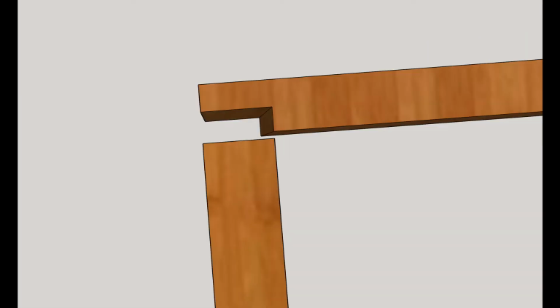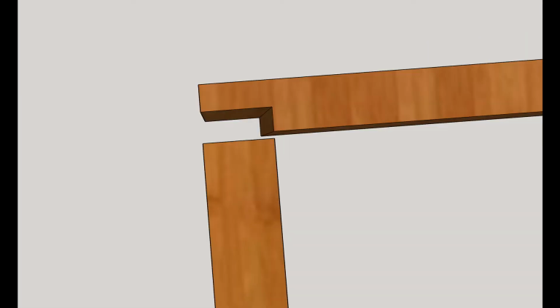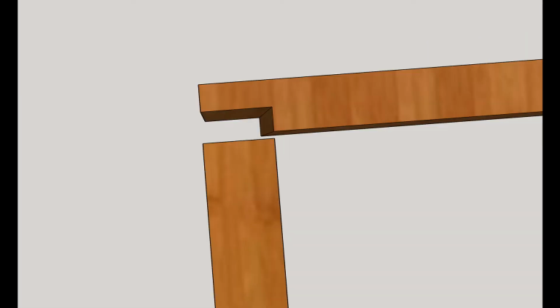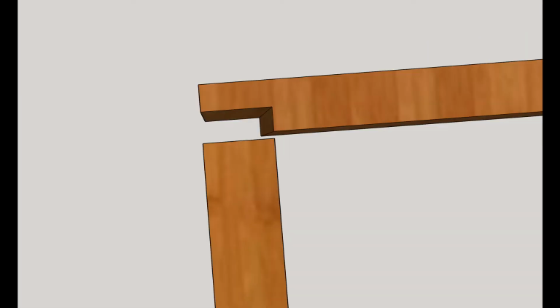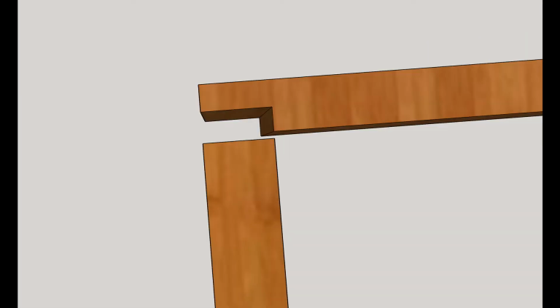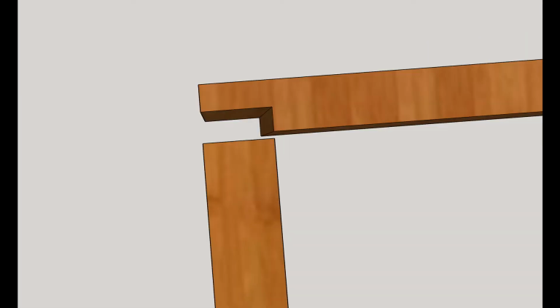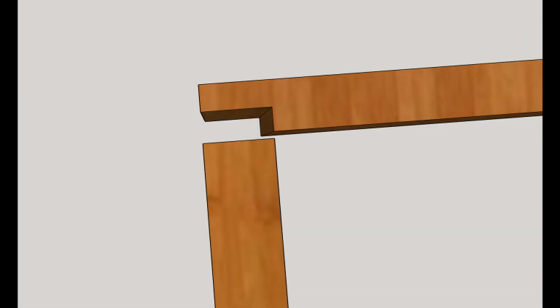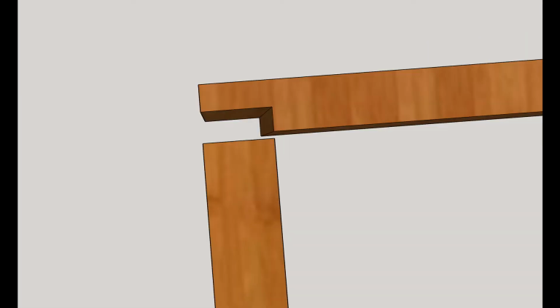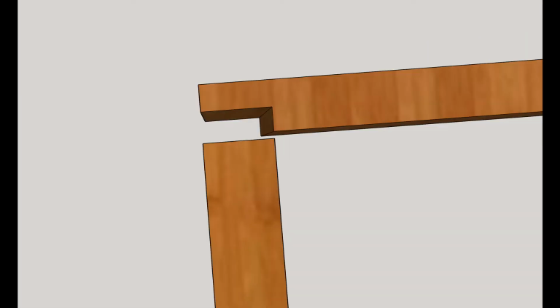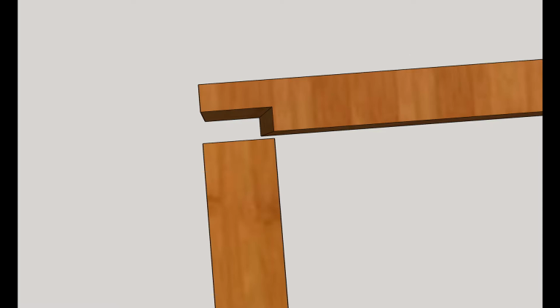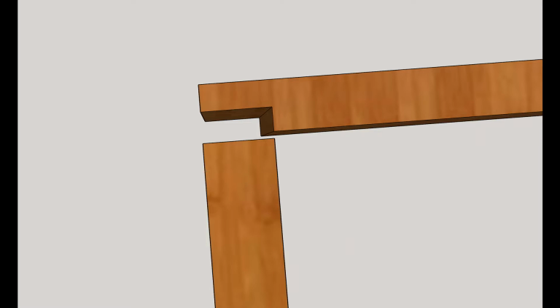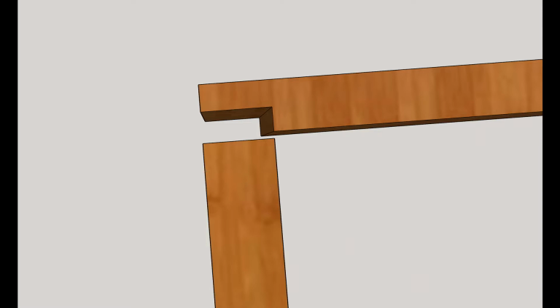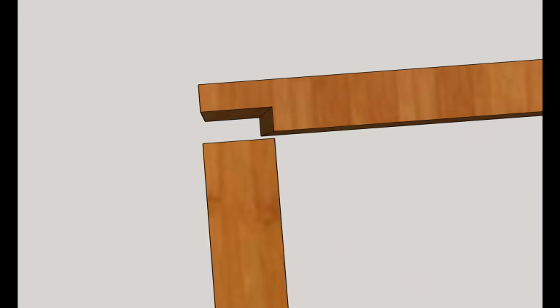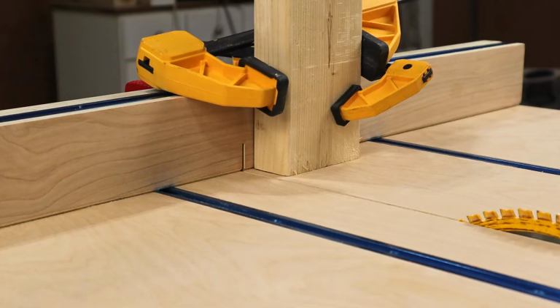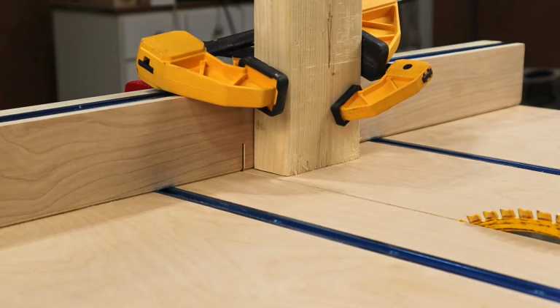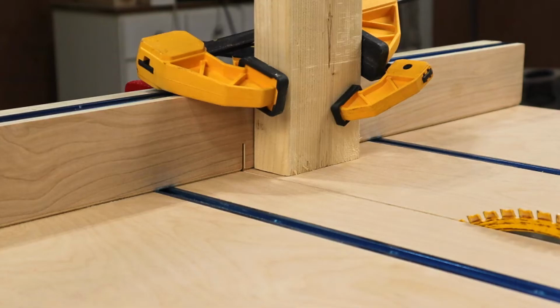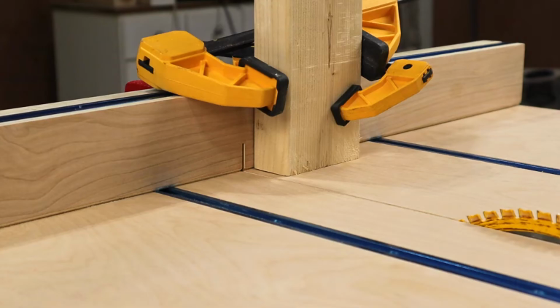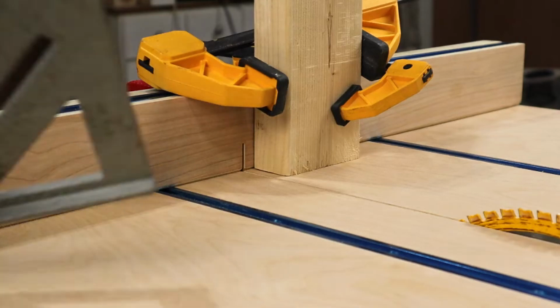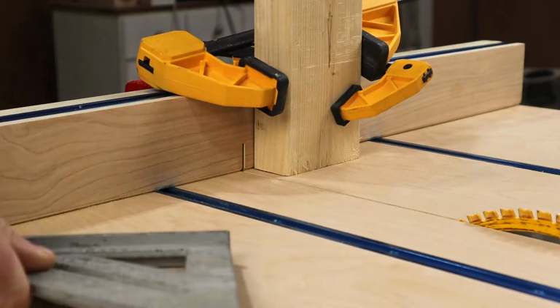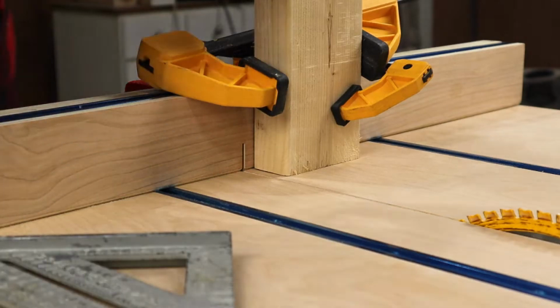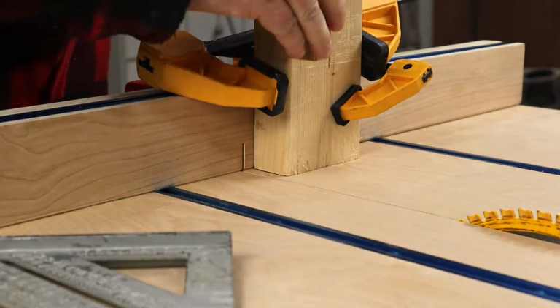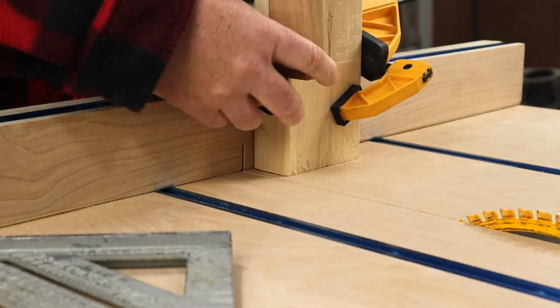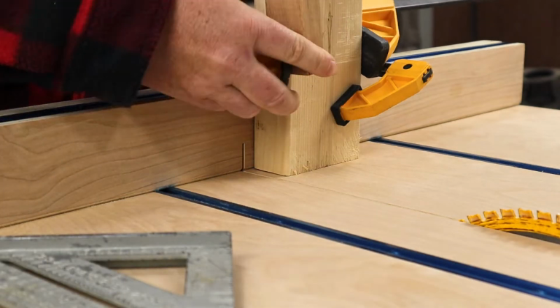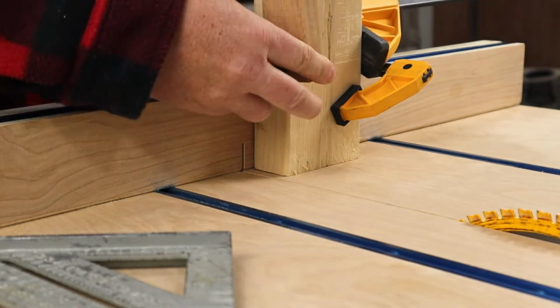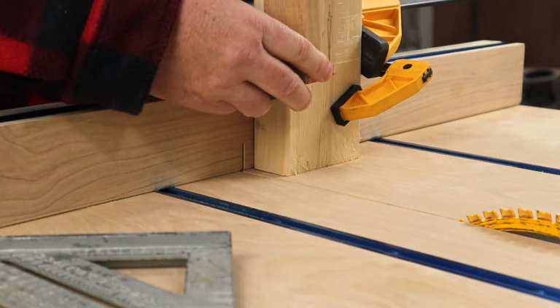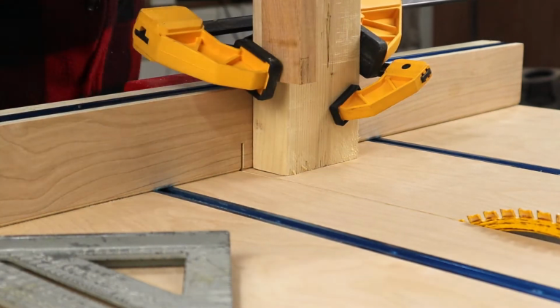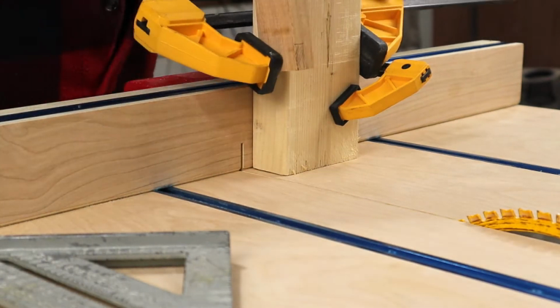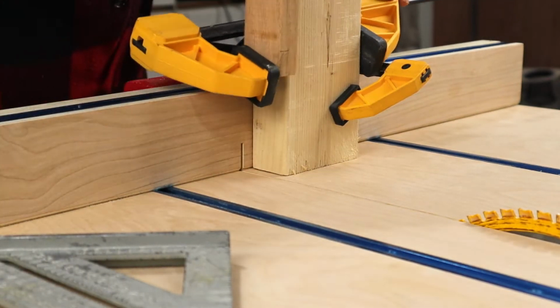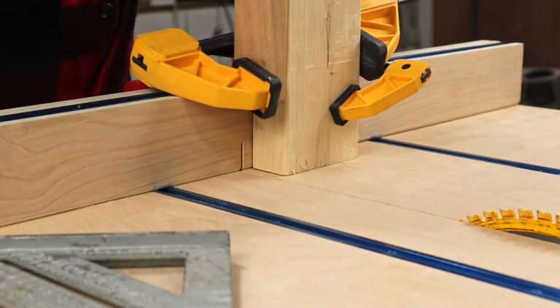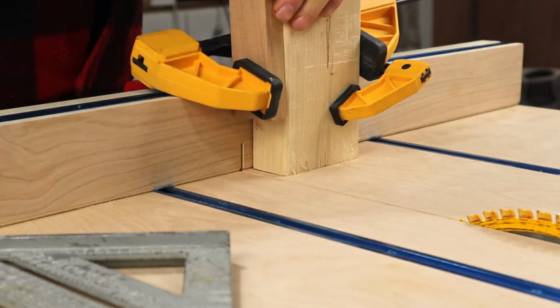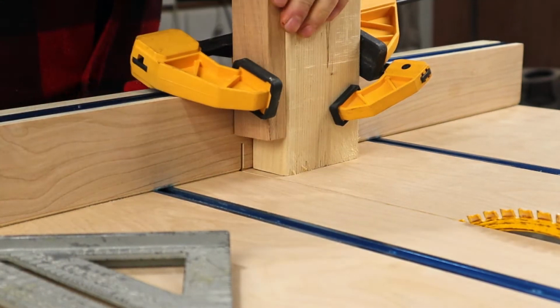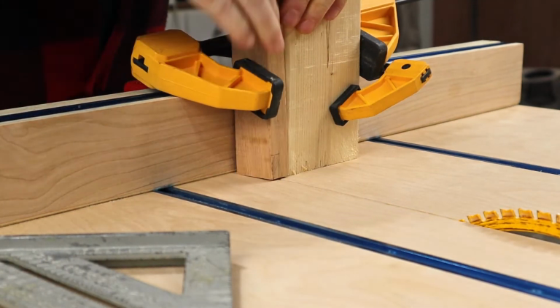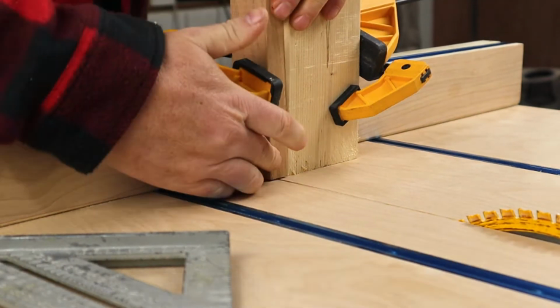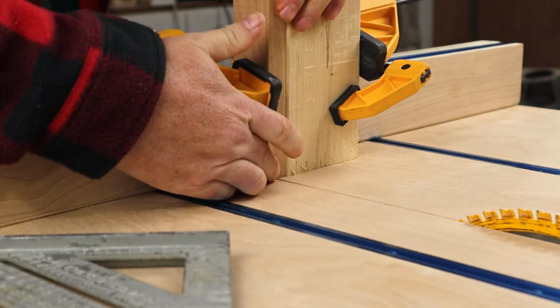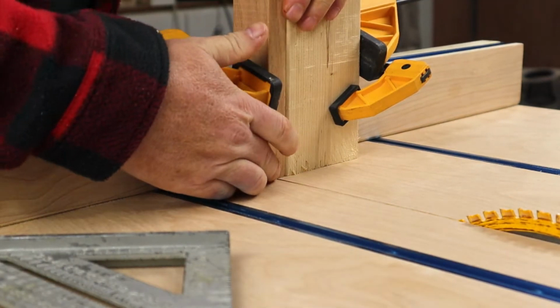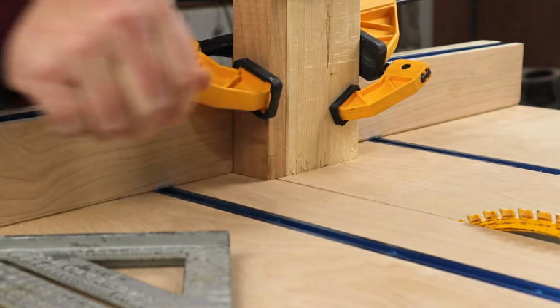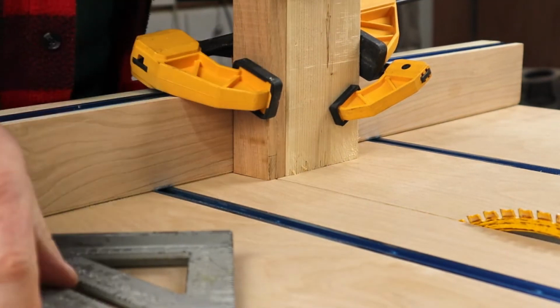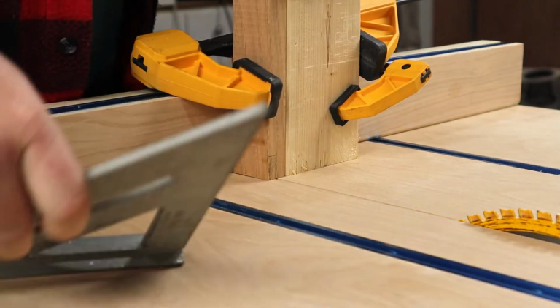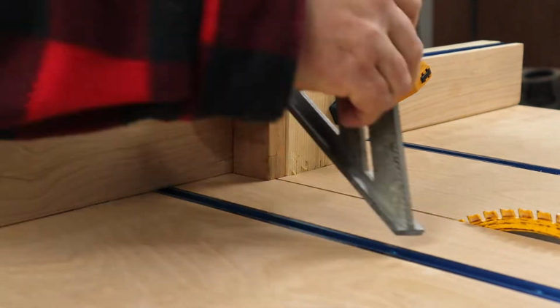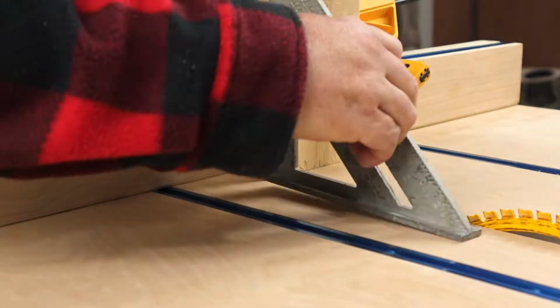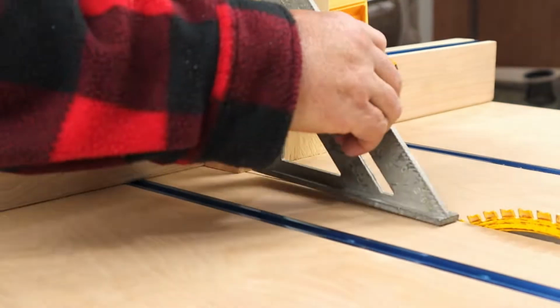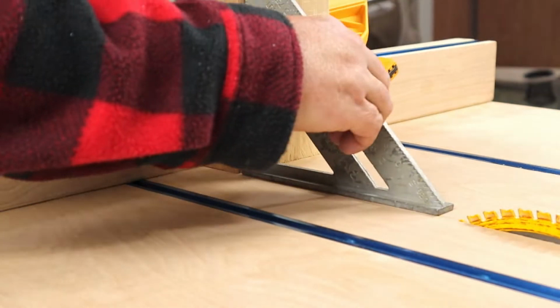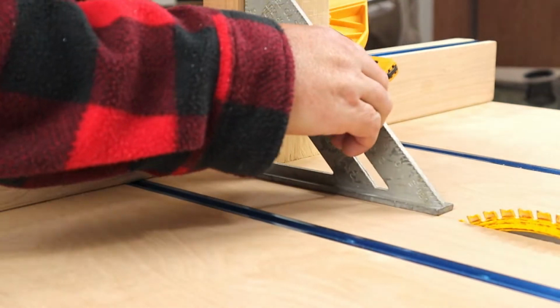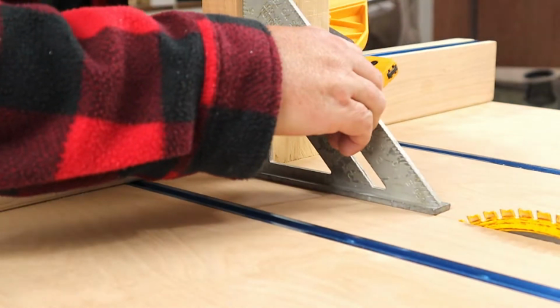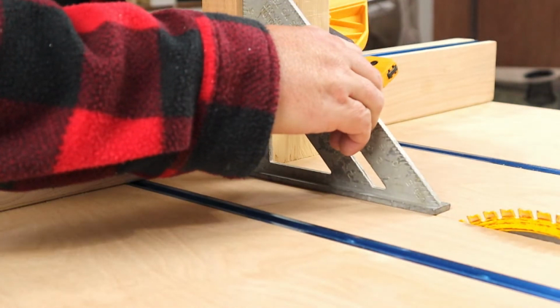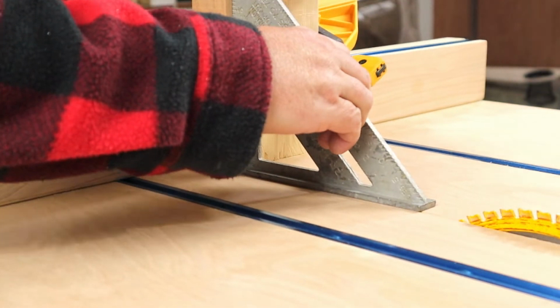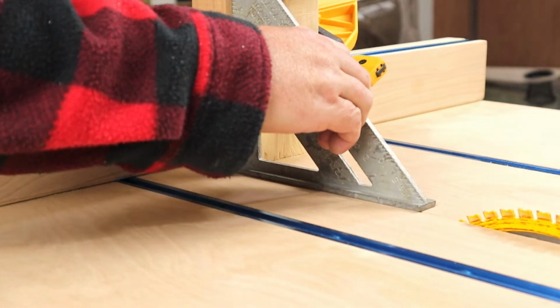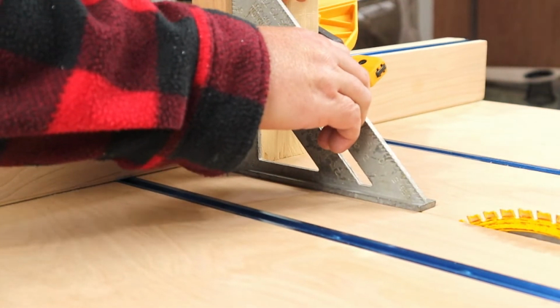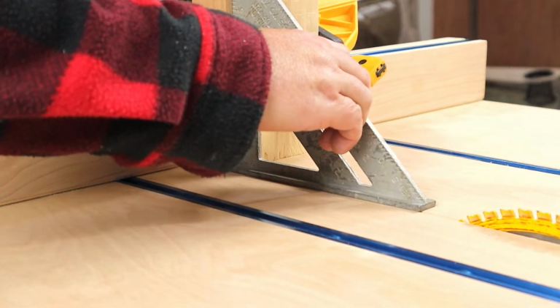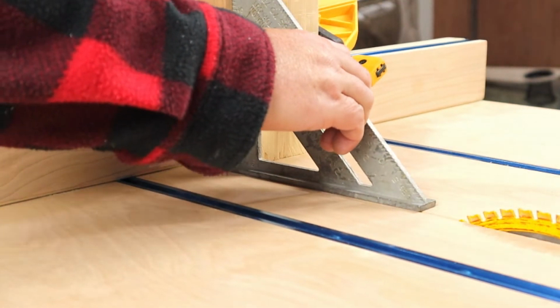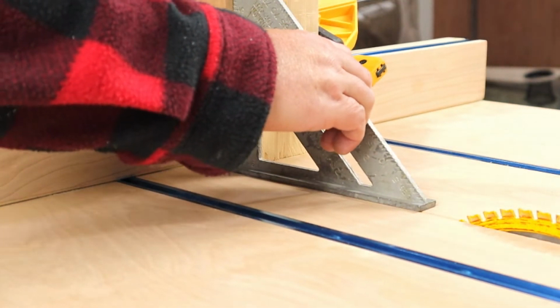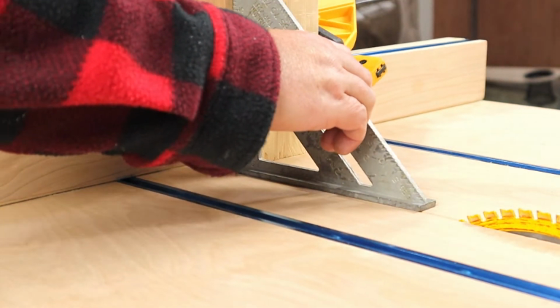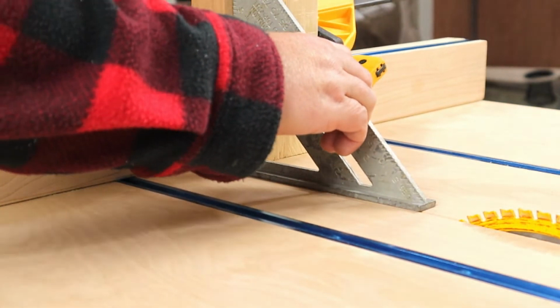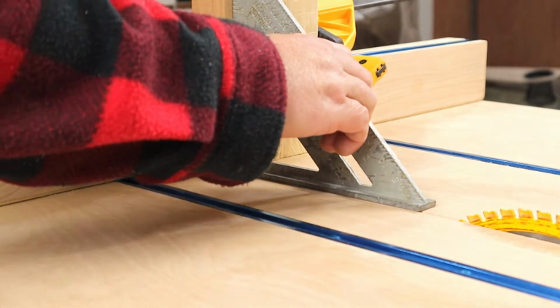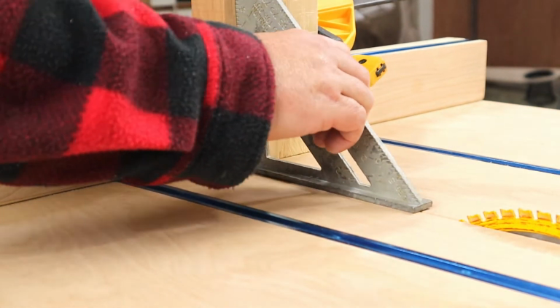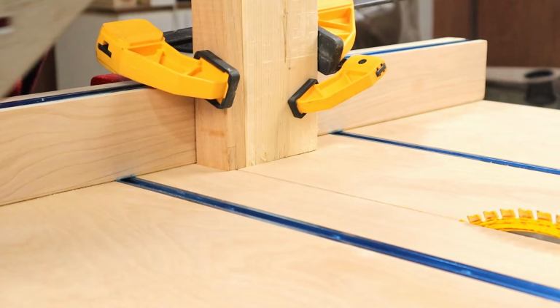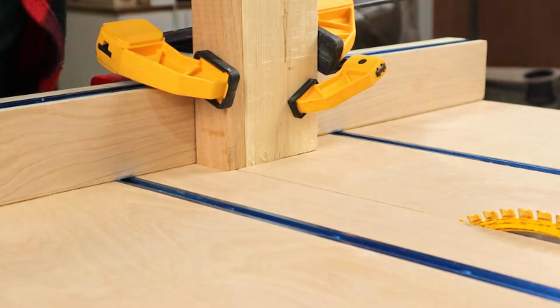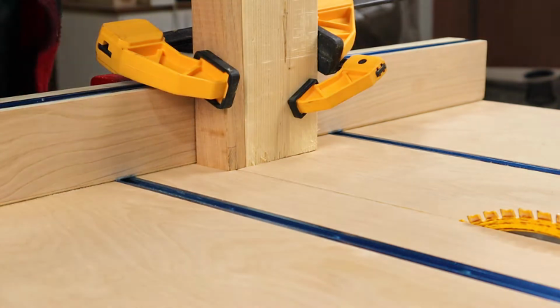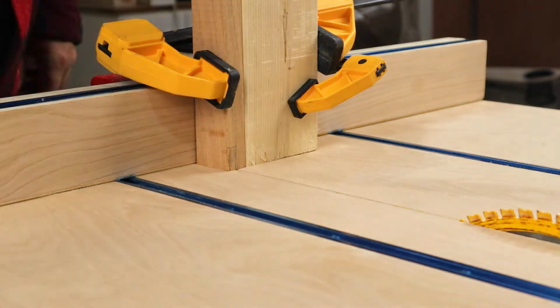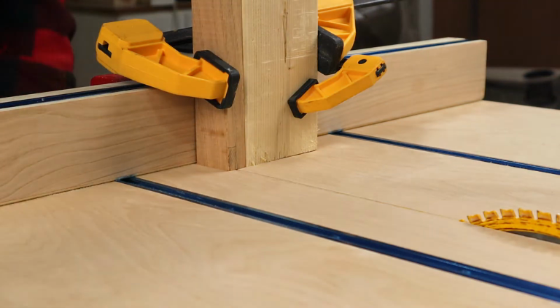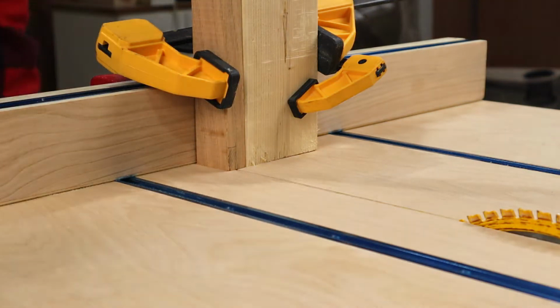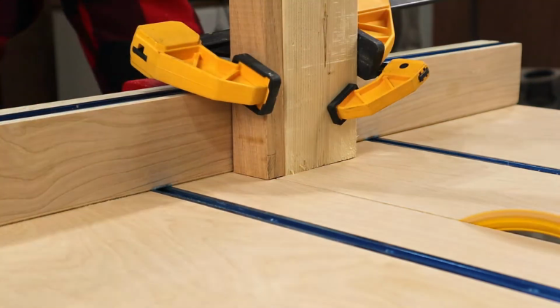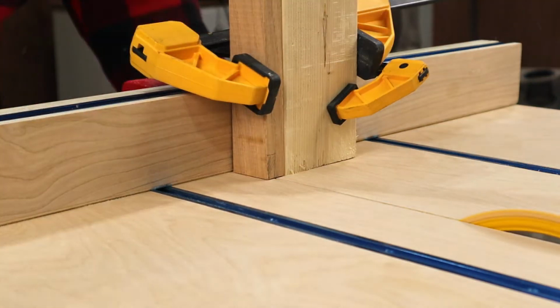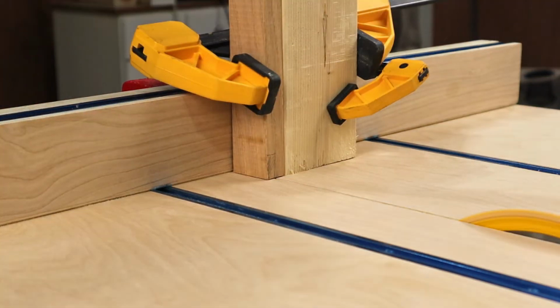For the rabbit joint, I set up this contraption on the crosscut sled. I clamped in my workpiece, made sure it was square, and then made my cut.